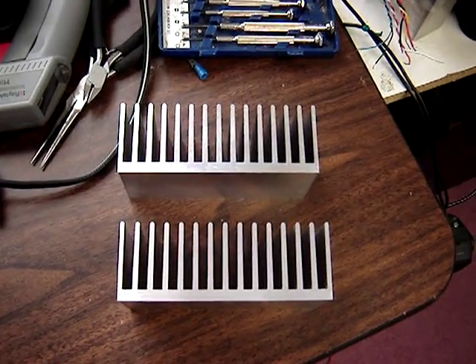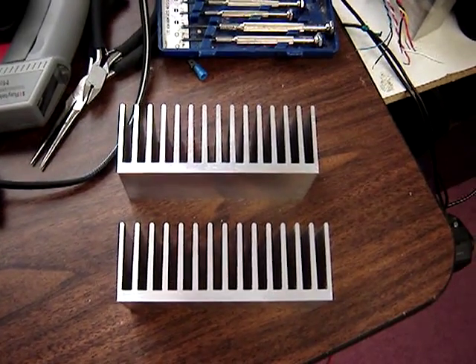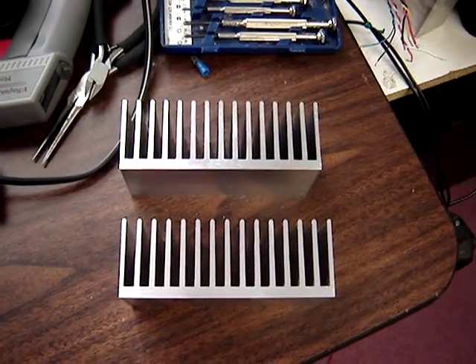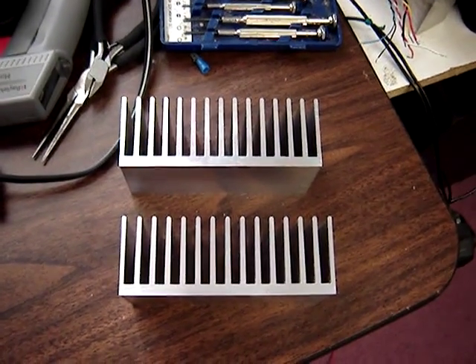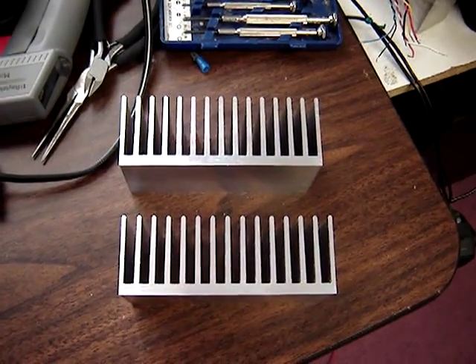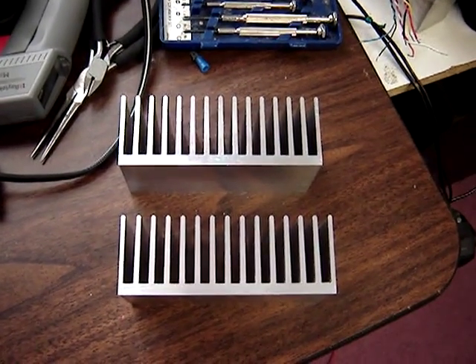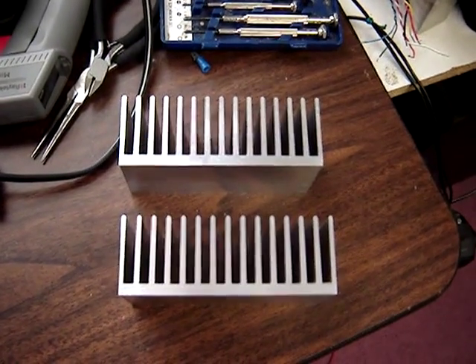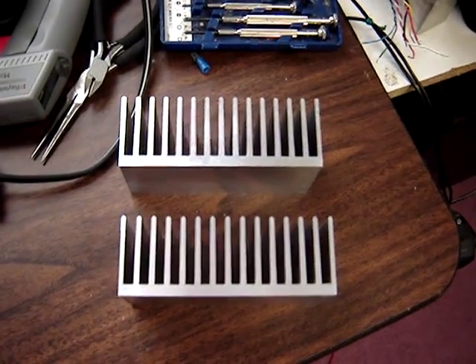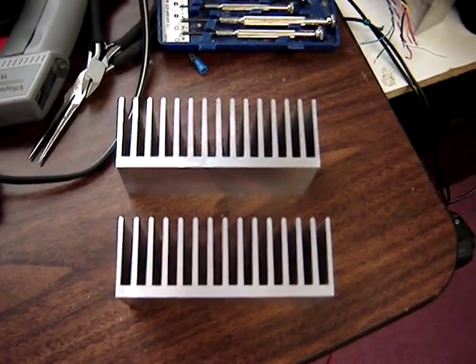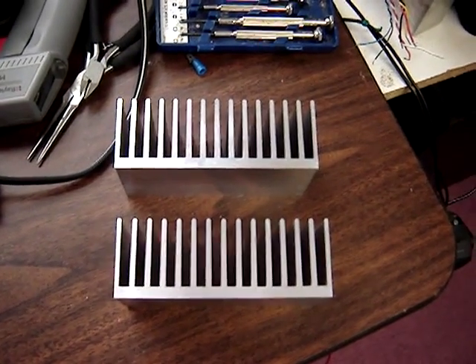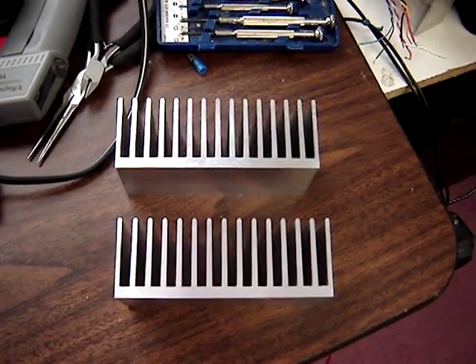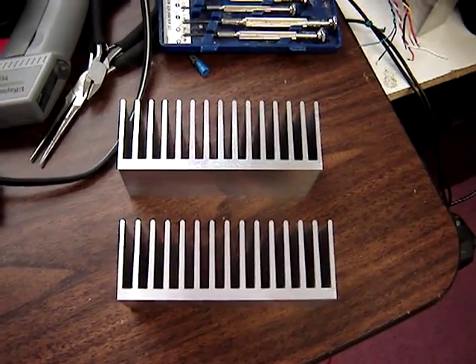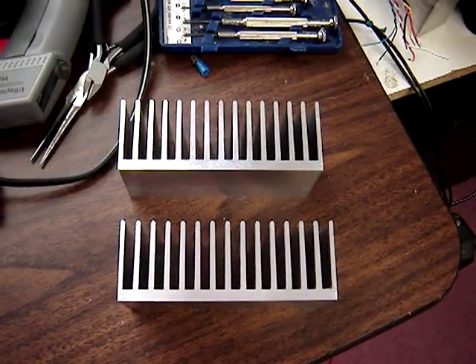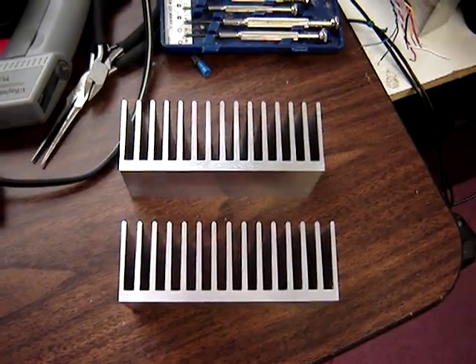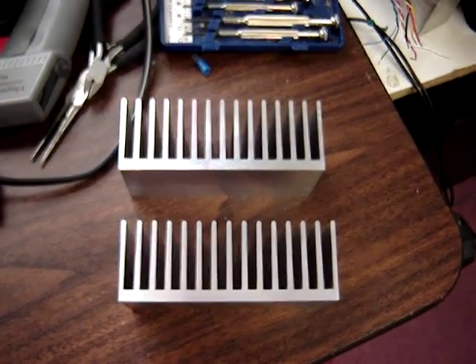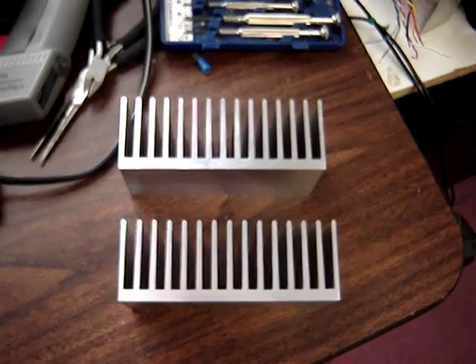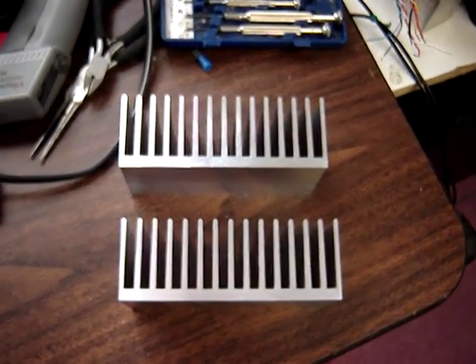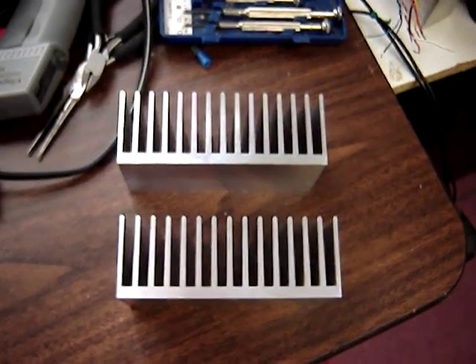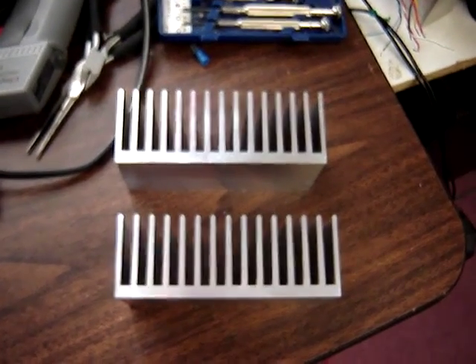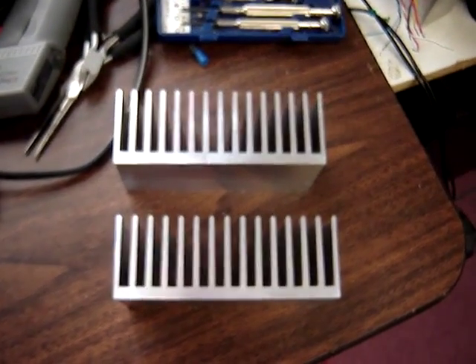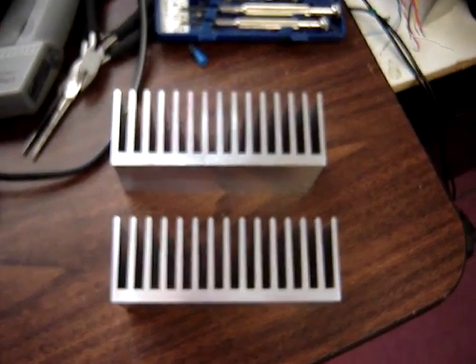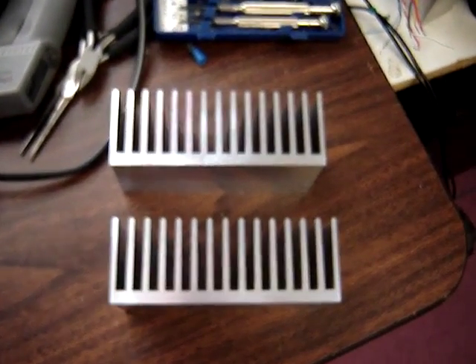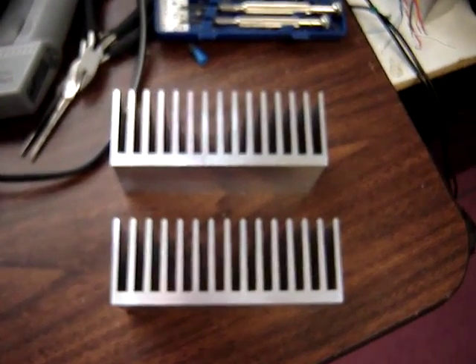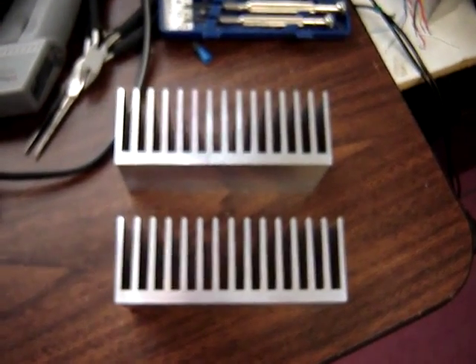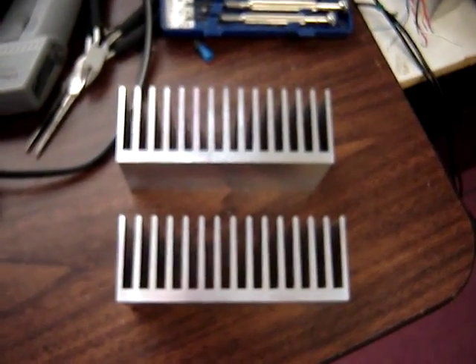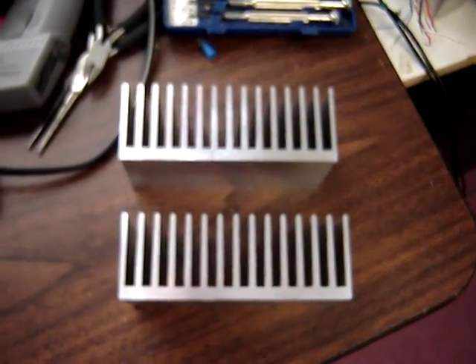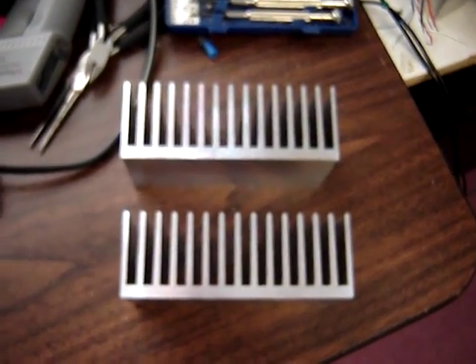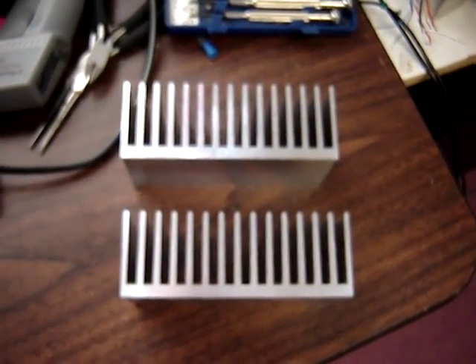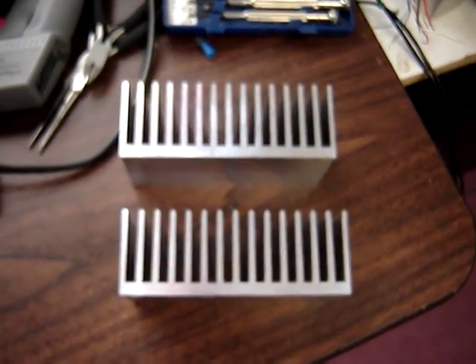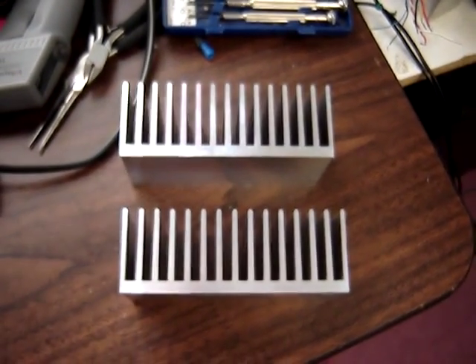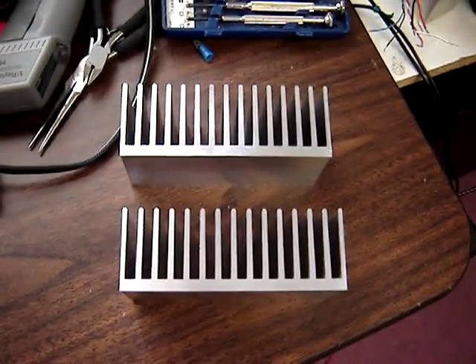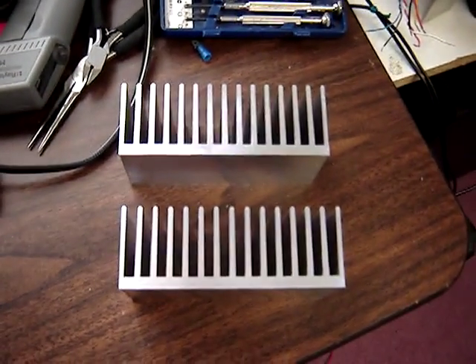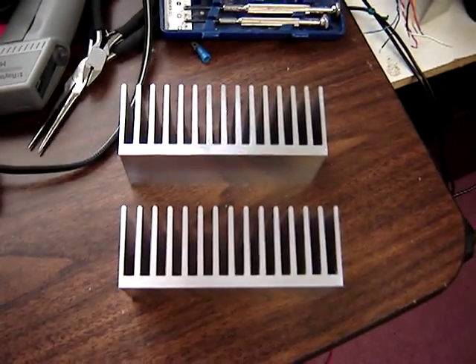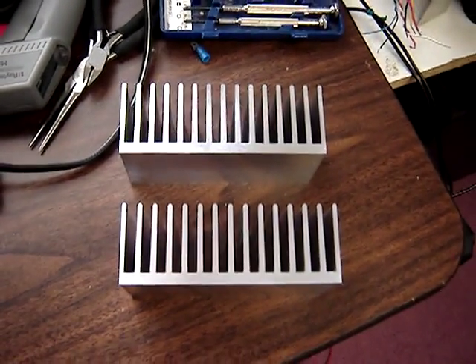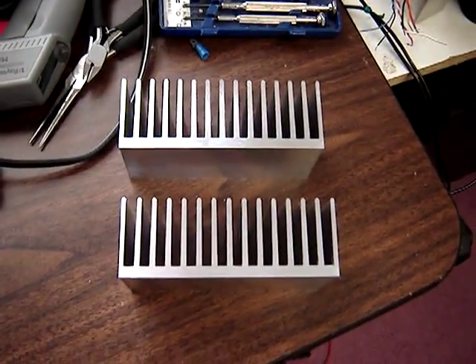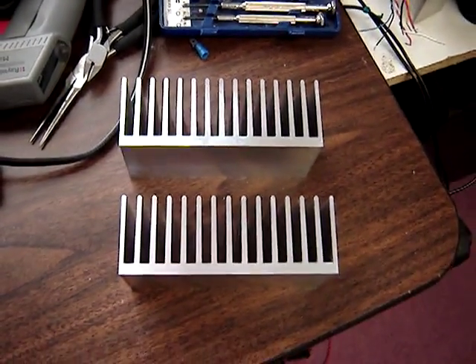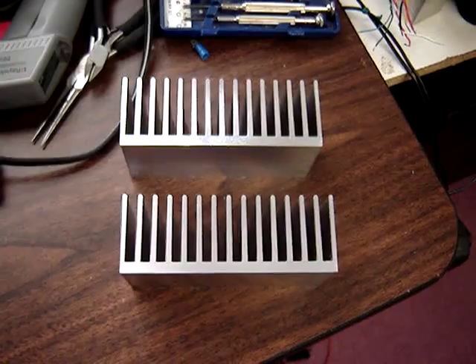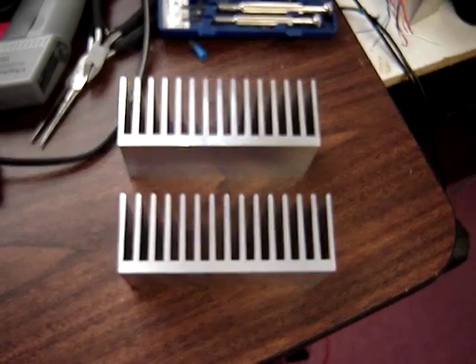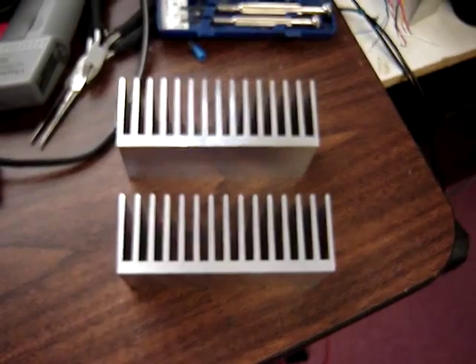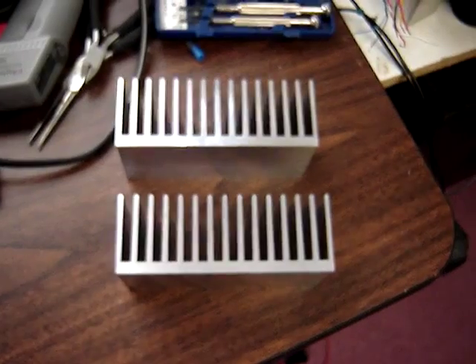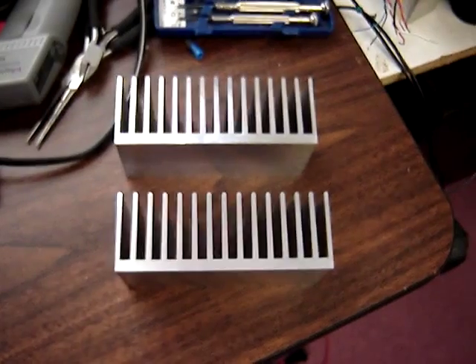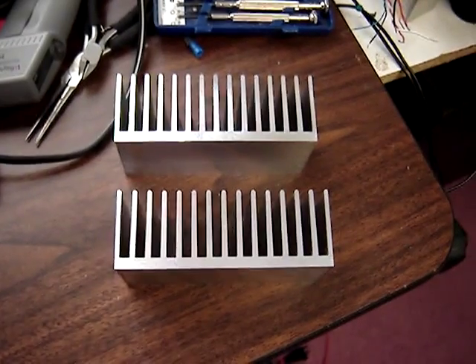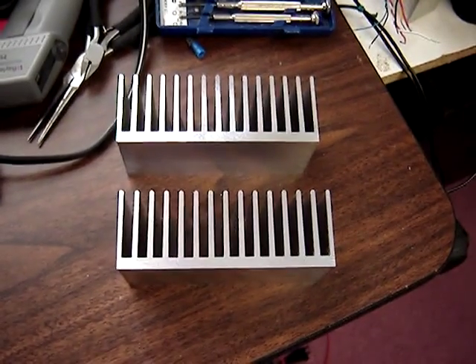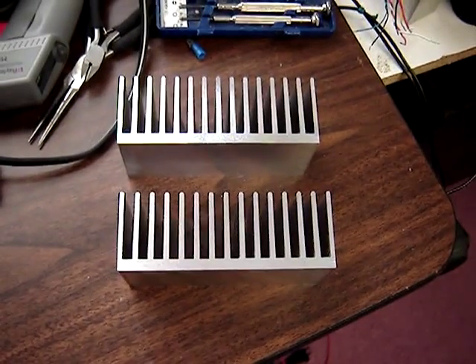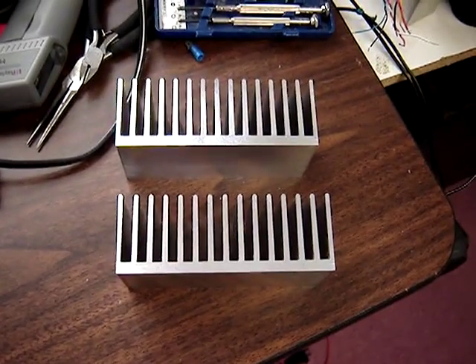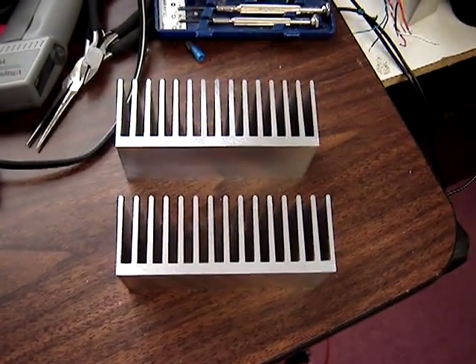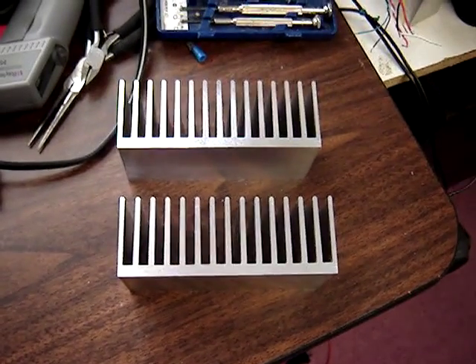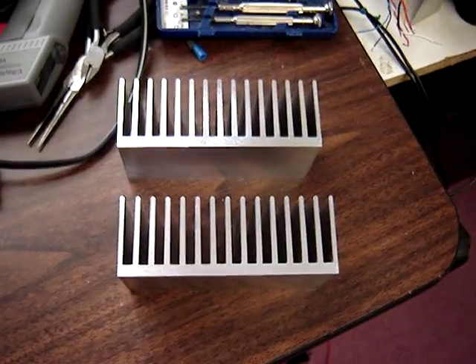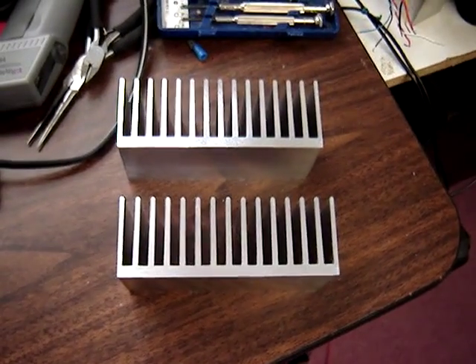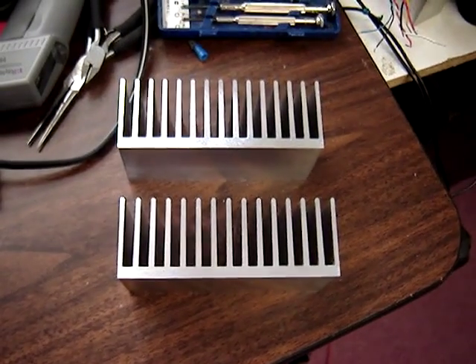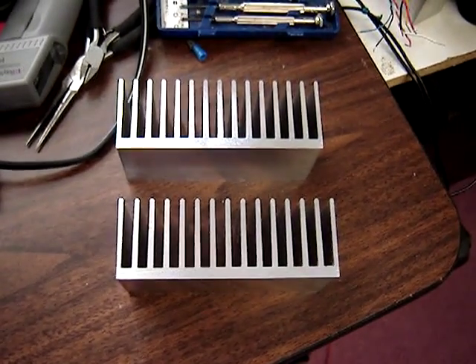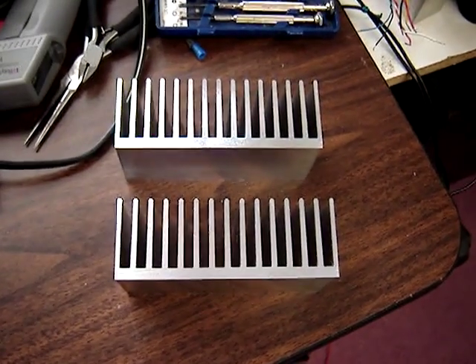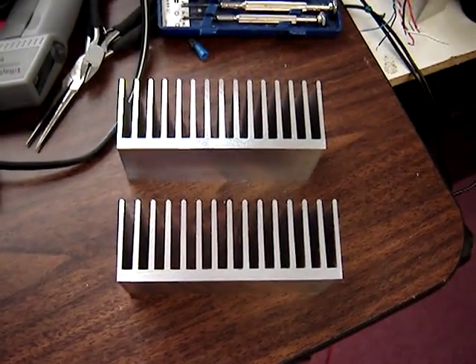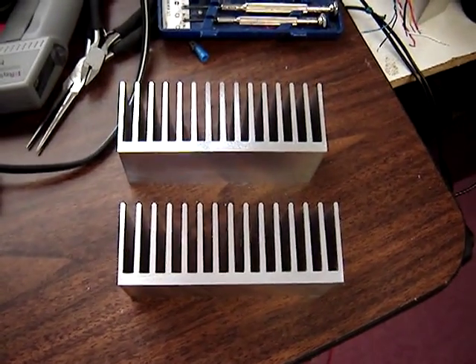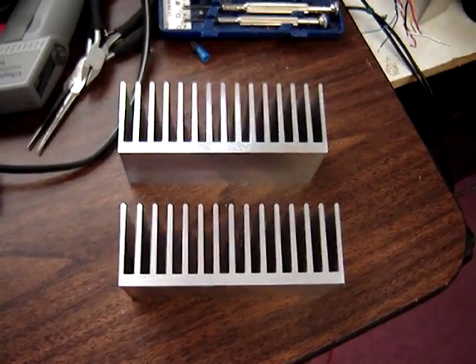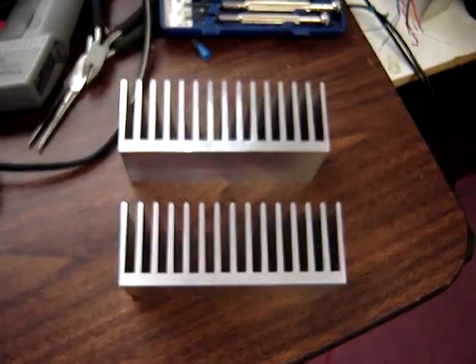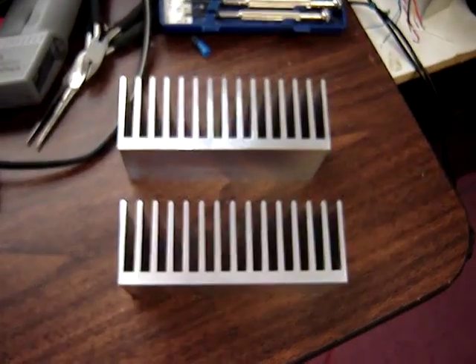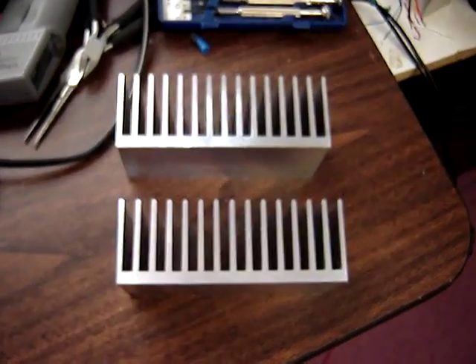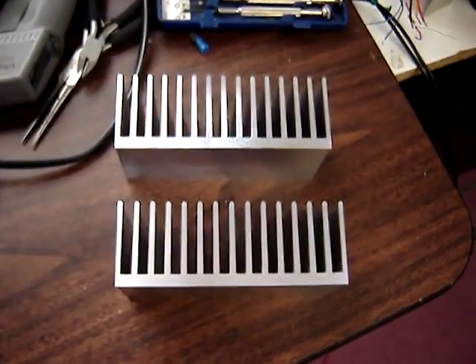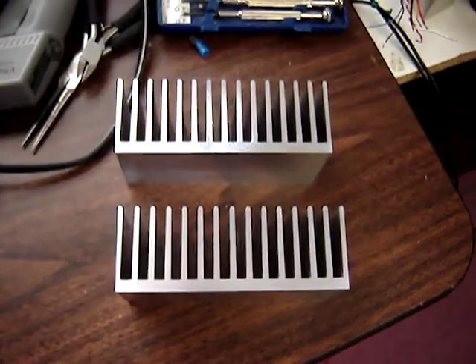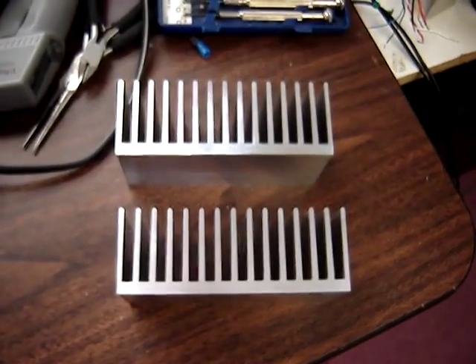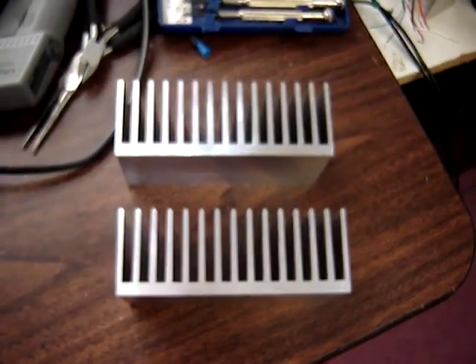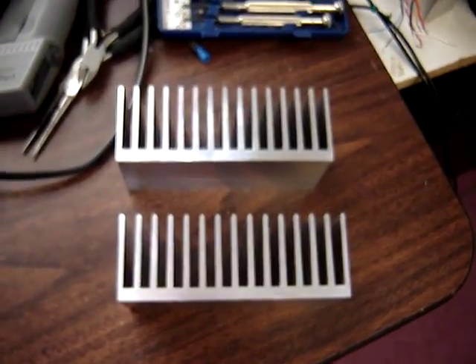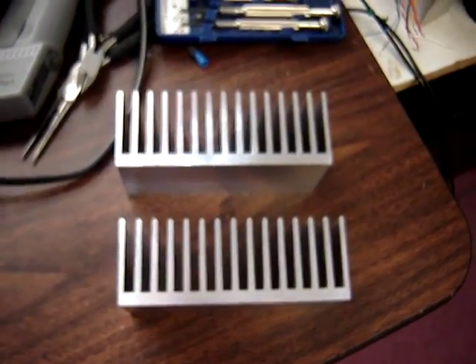Heatsink USA. I'm not affiliated with them in any way, but they make a good product. I just wanted to throw their name out there.